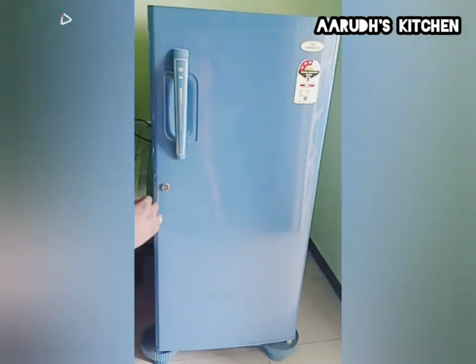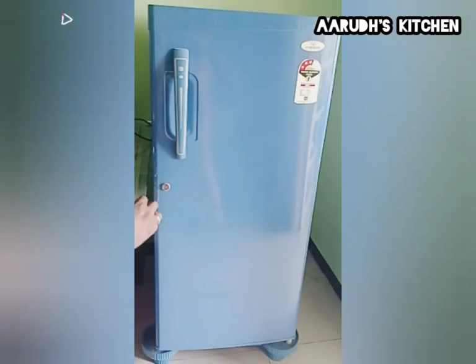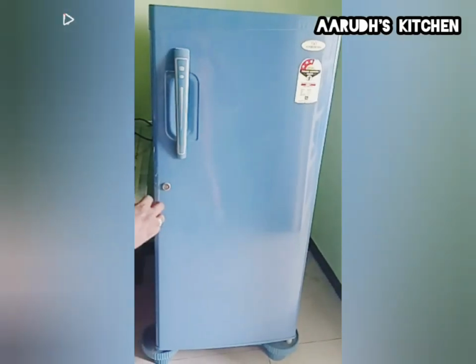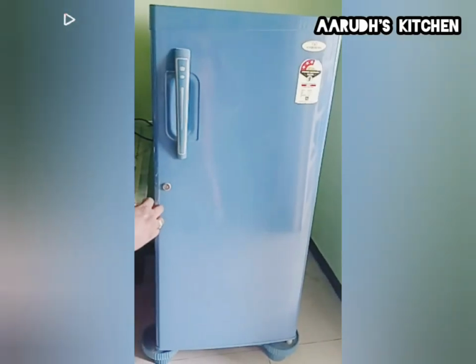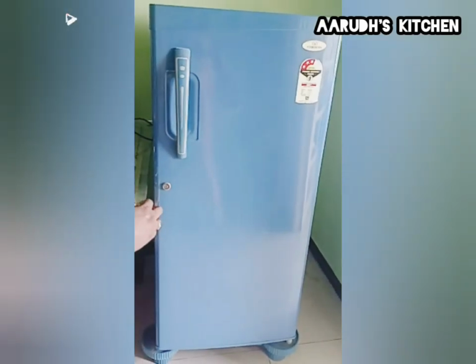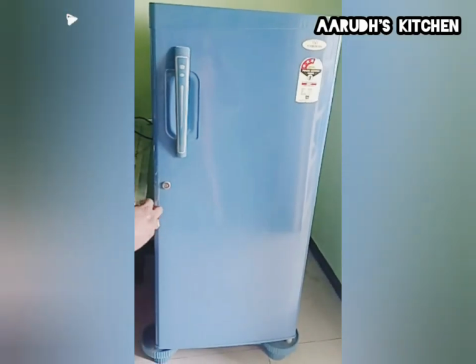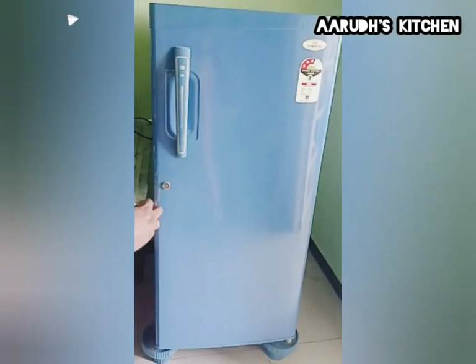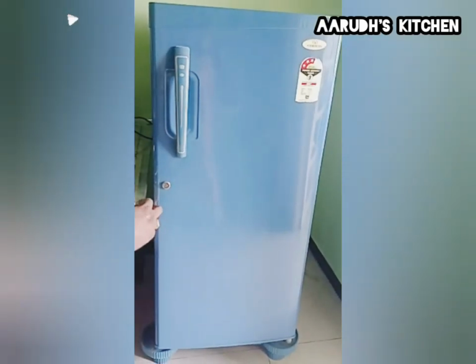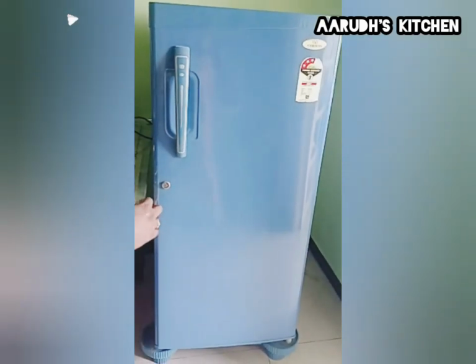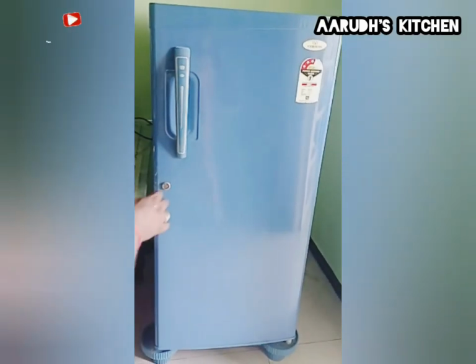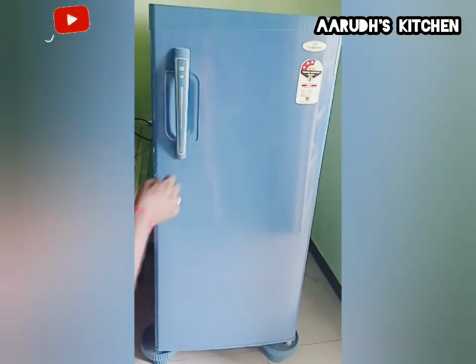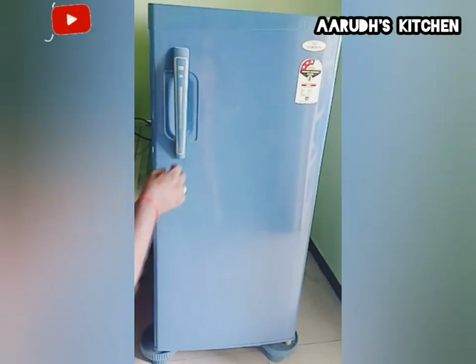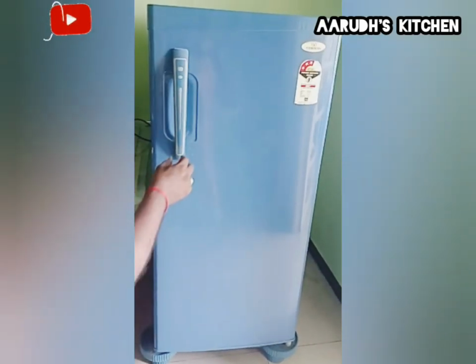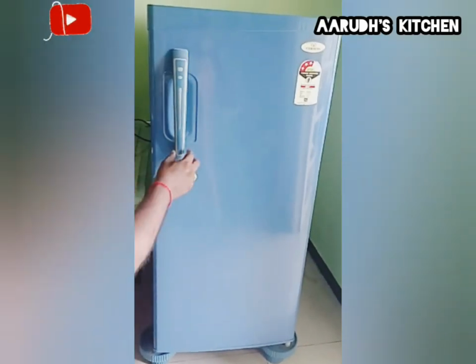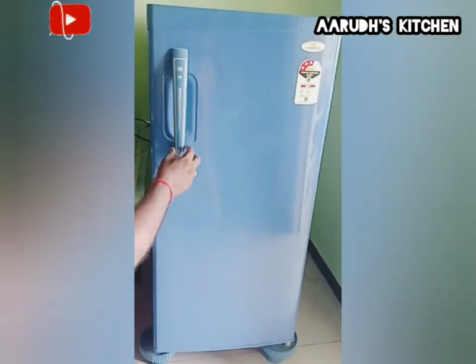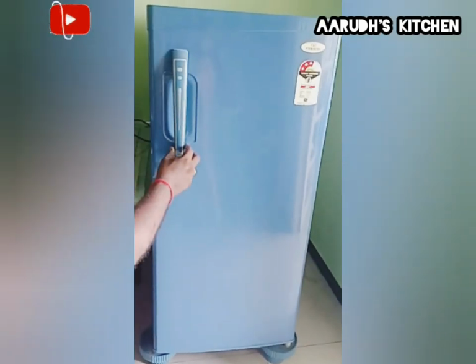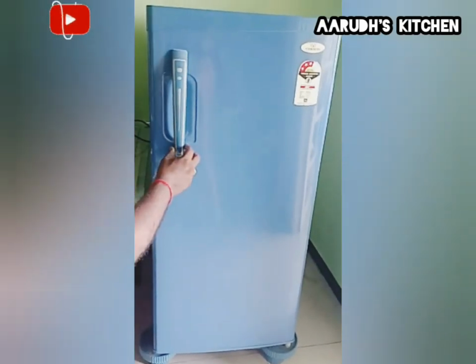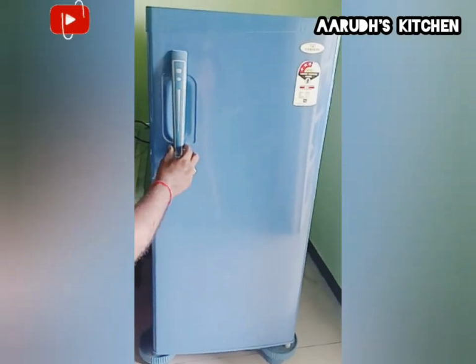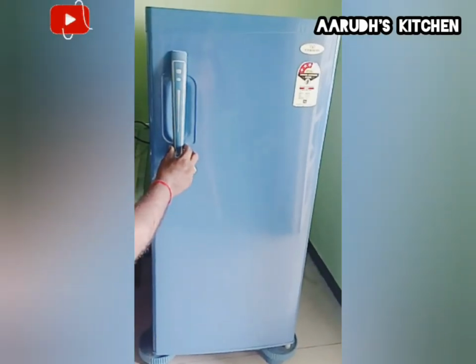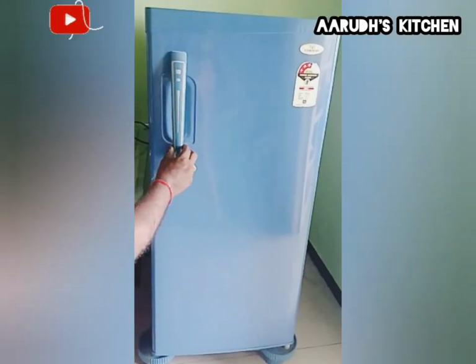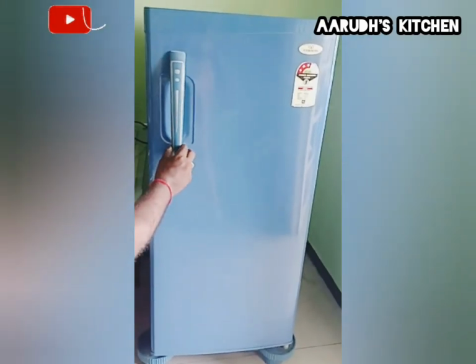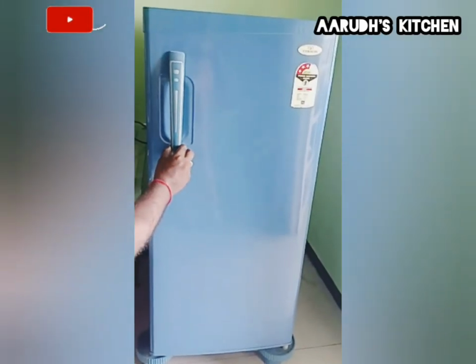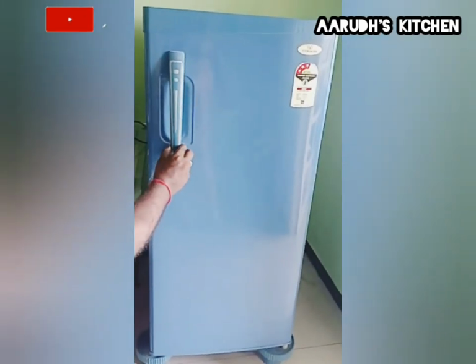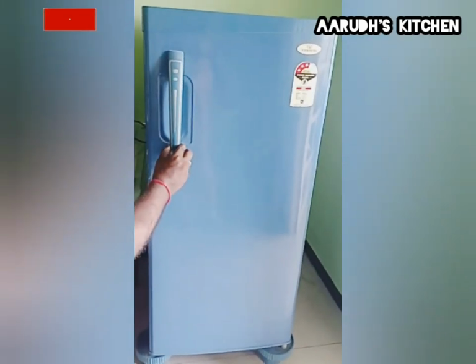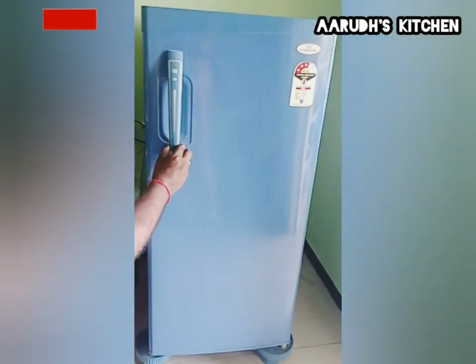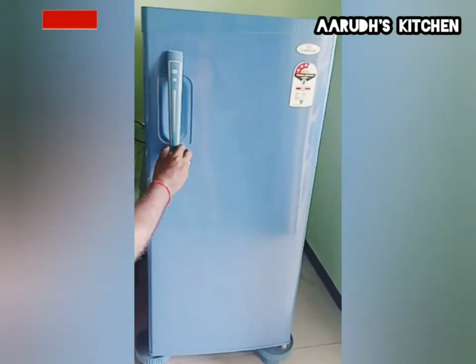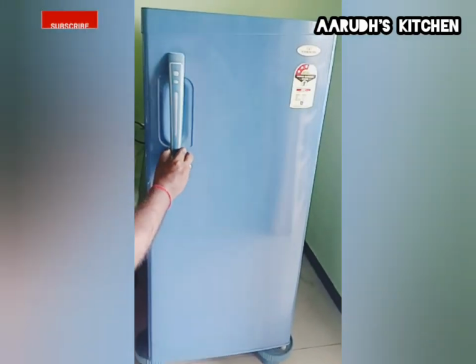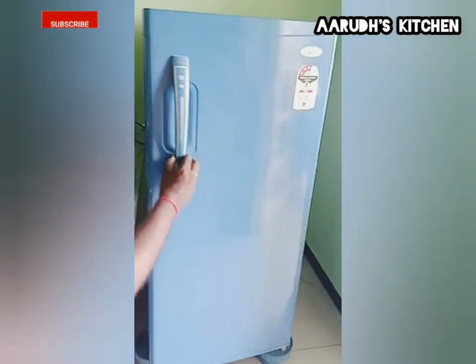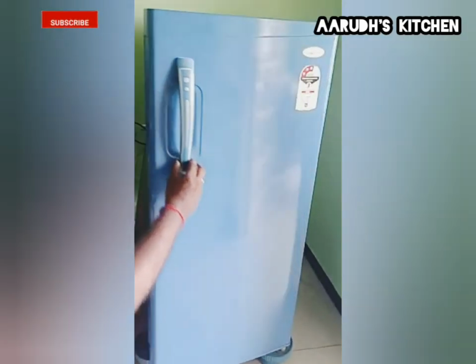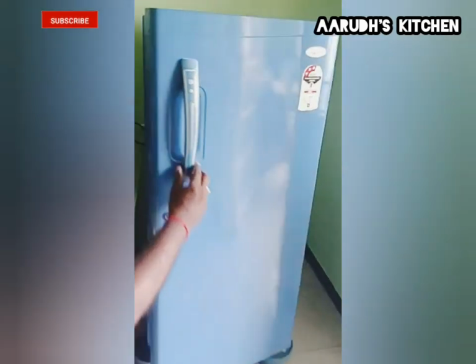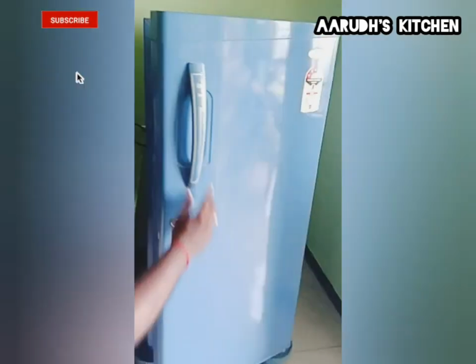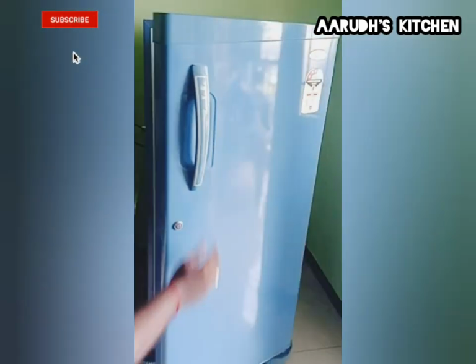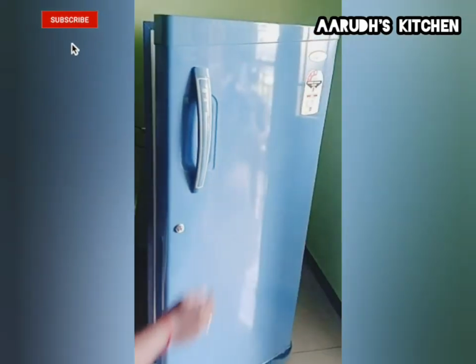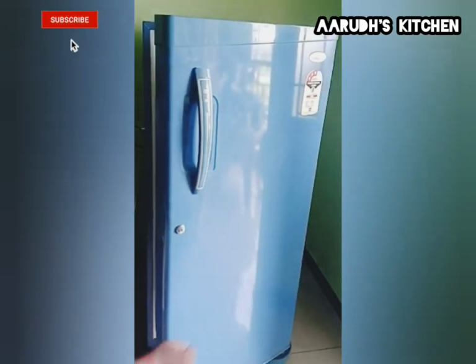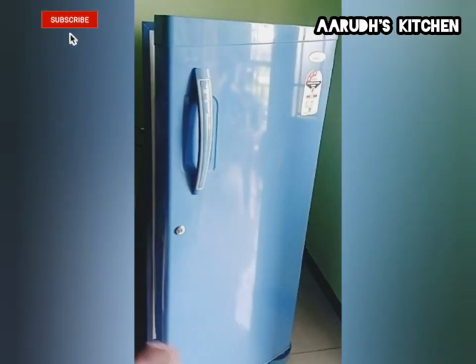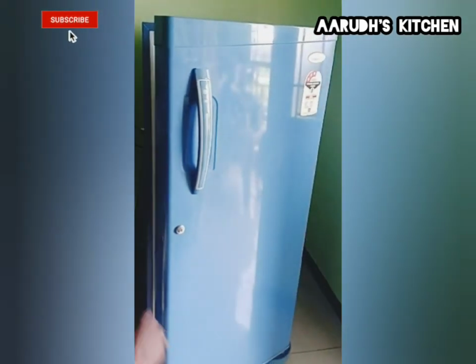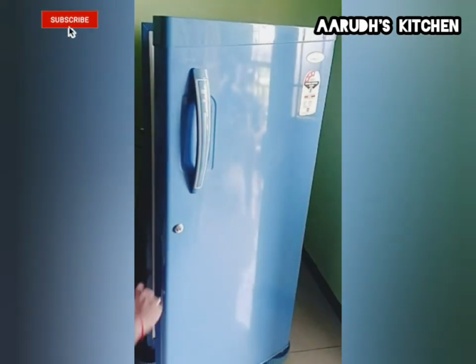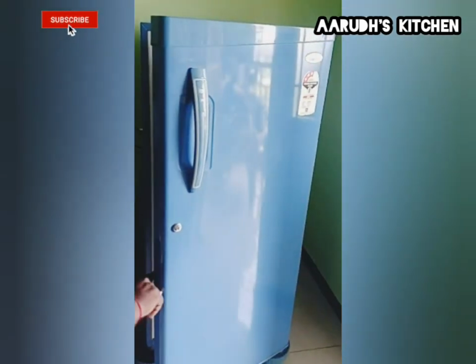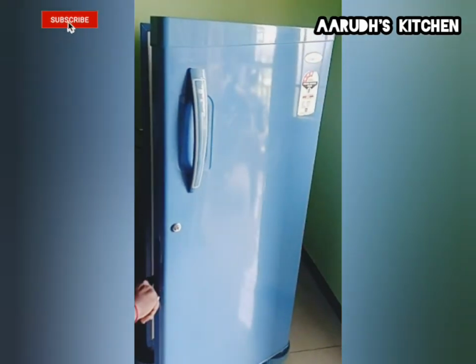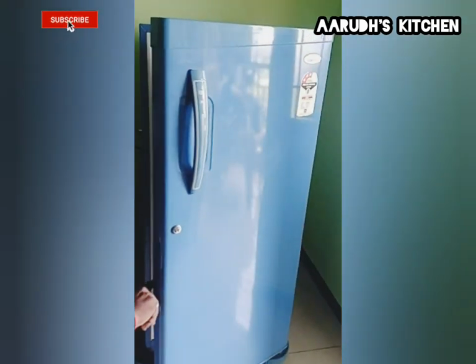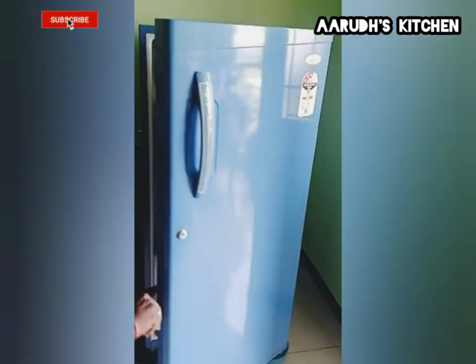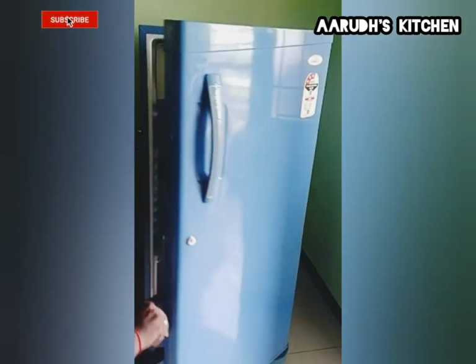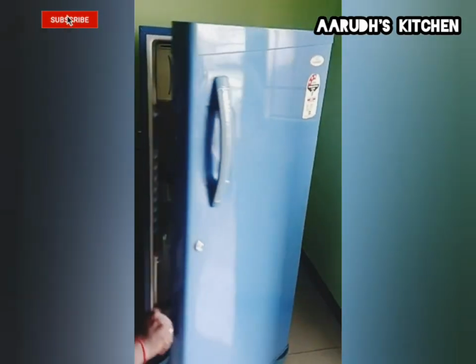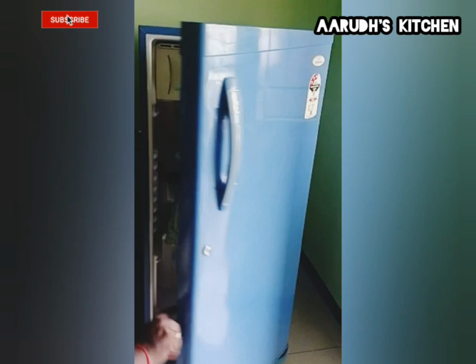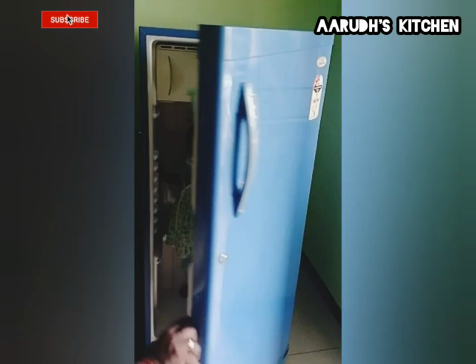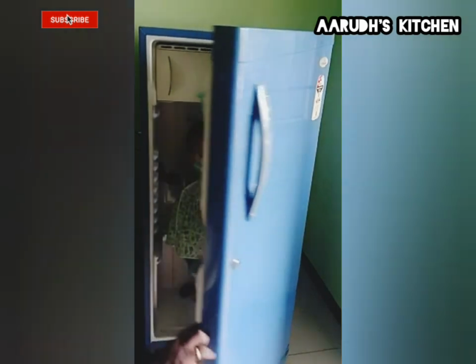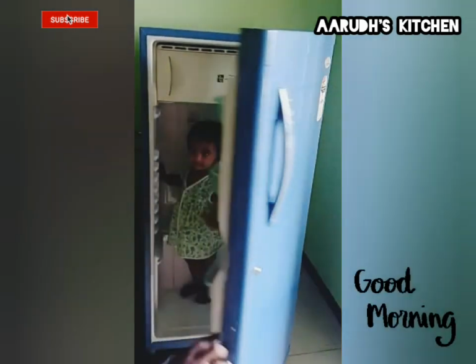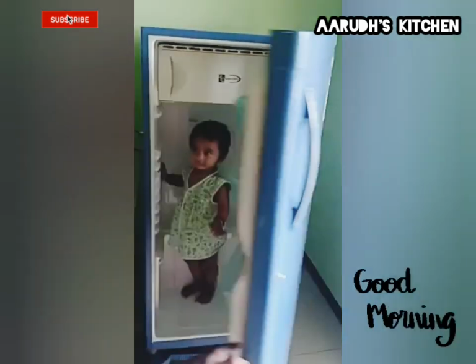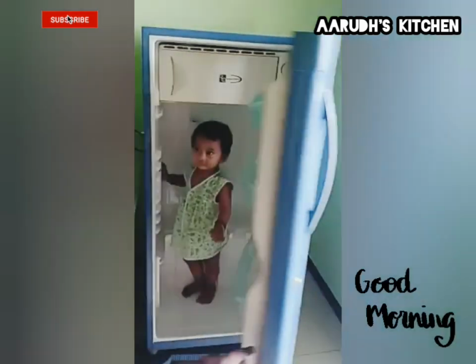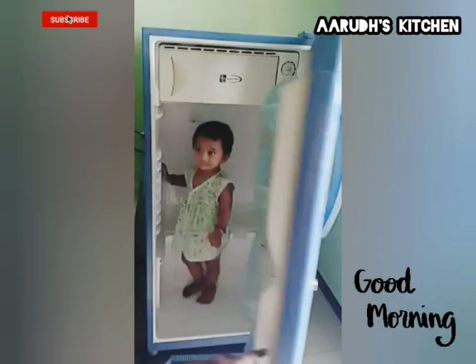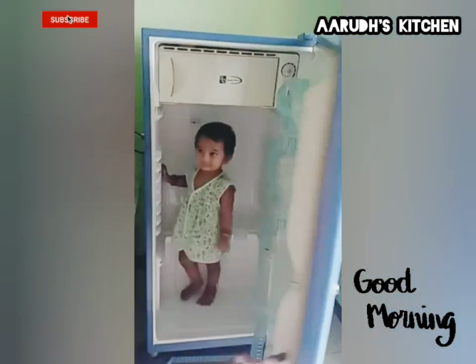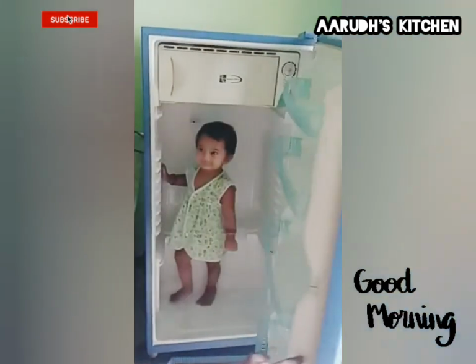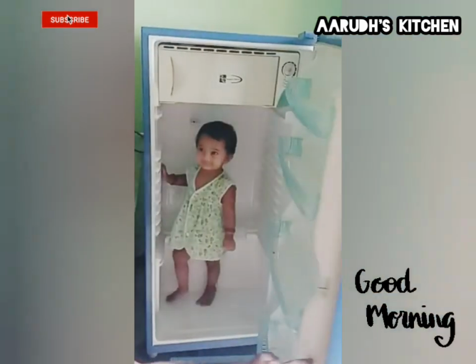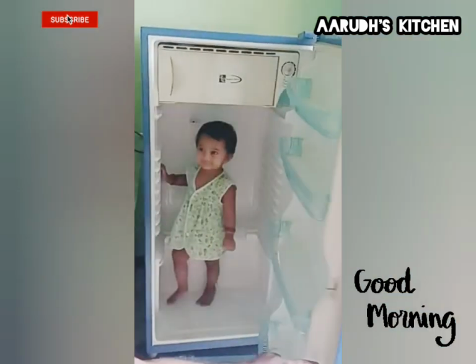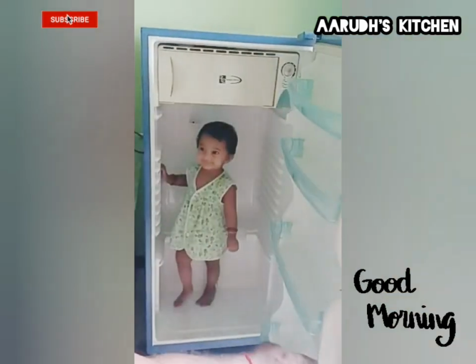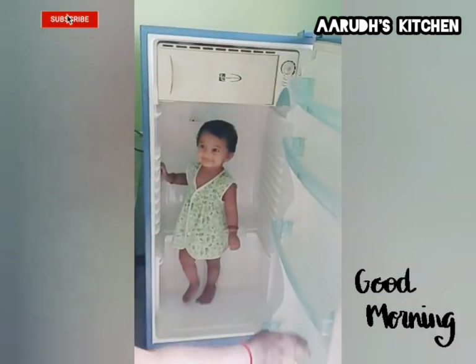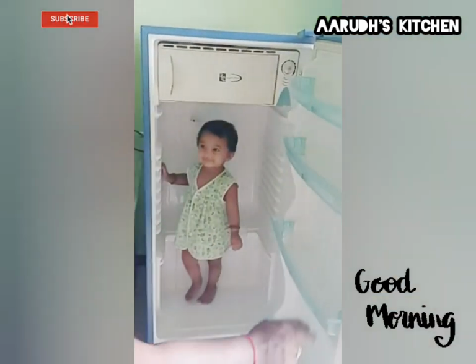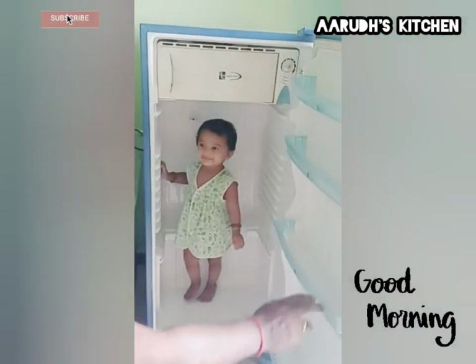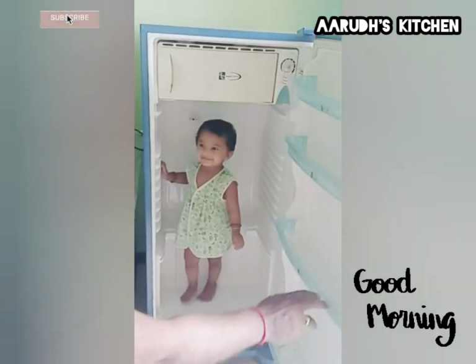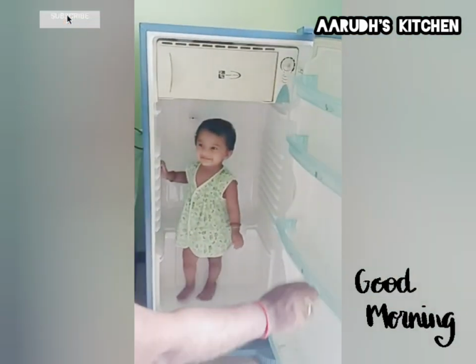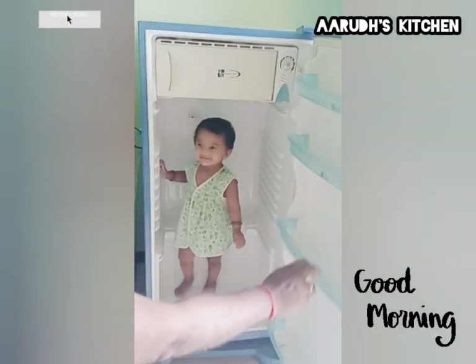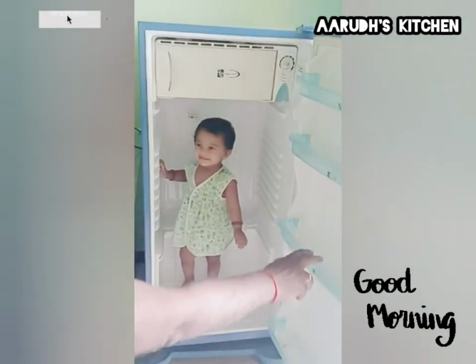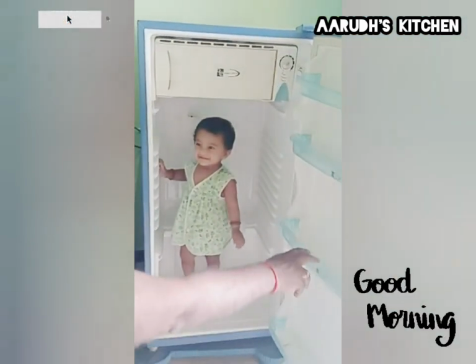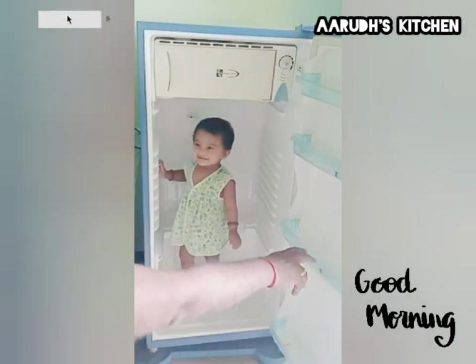Hello Wivers! Welcome back to our channel! I am going to clean the fridge for my vlog.